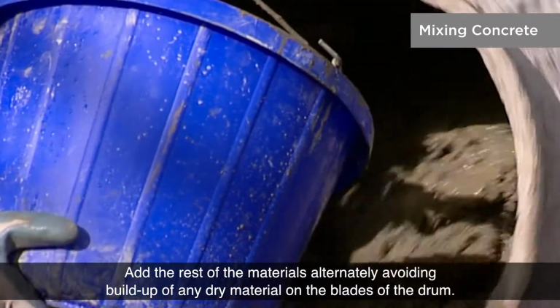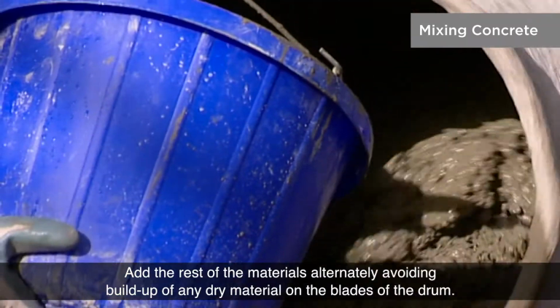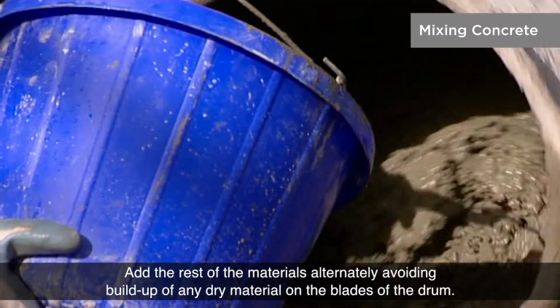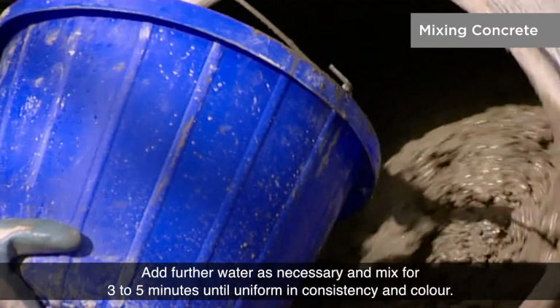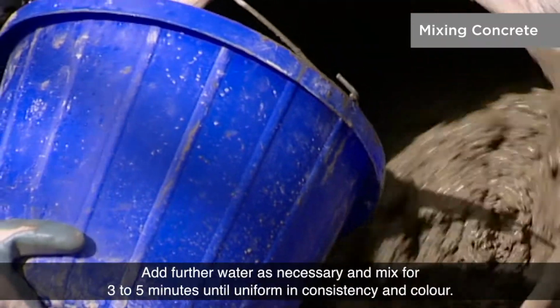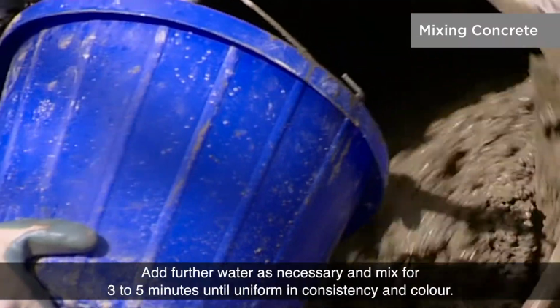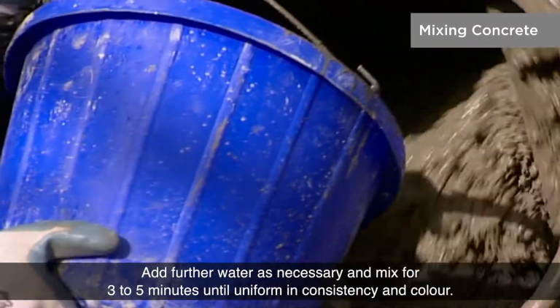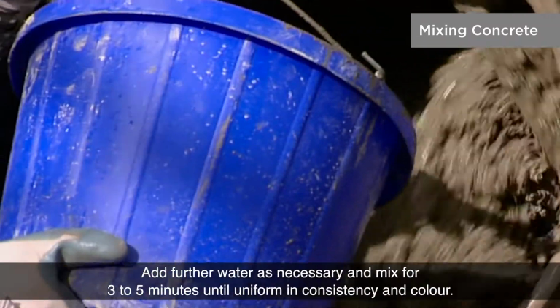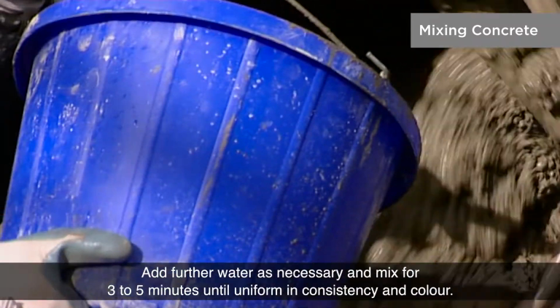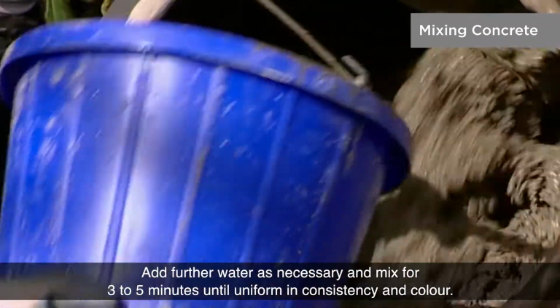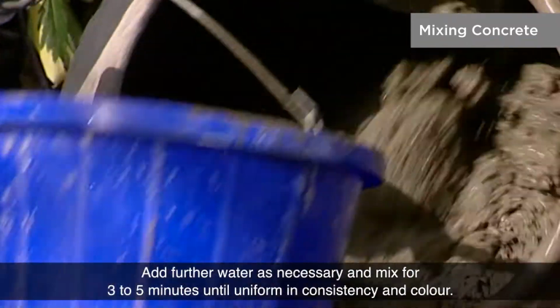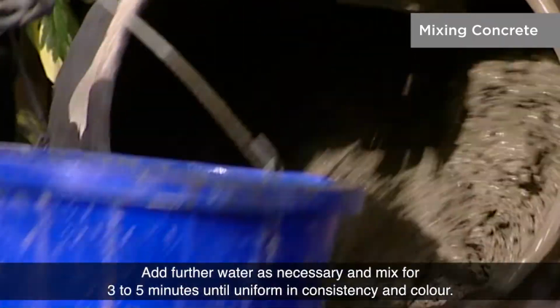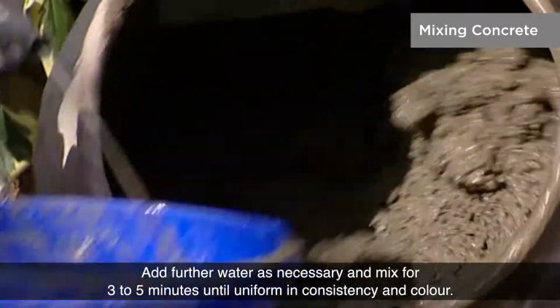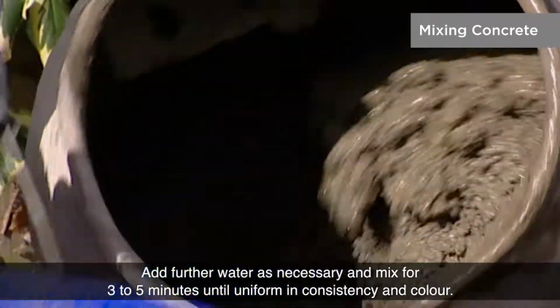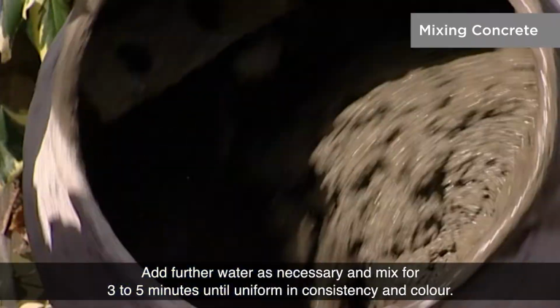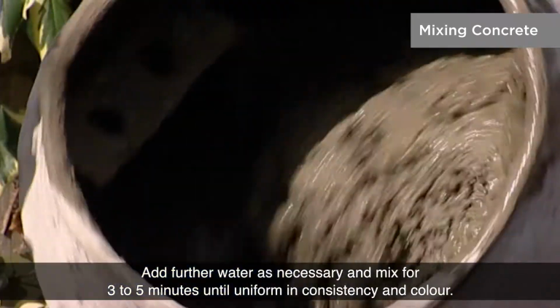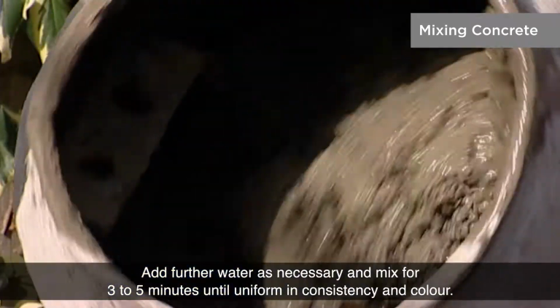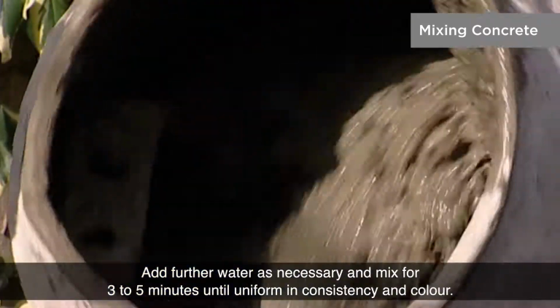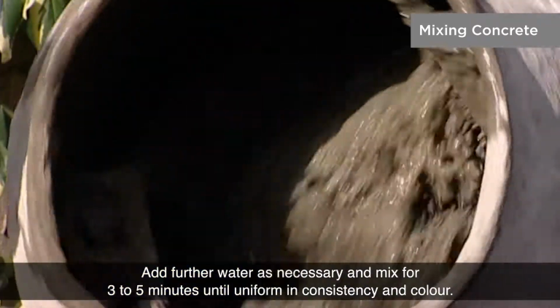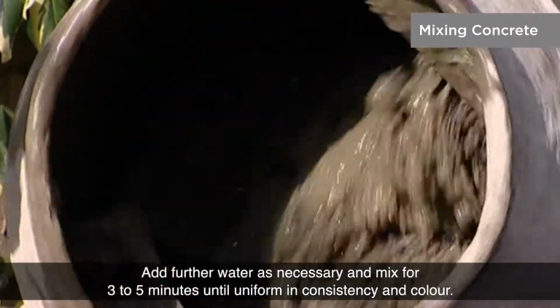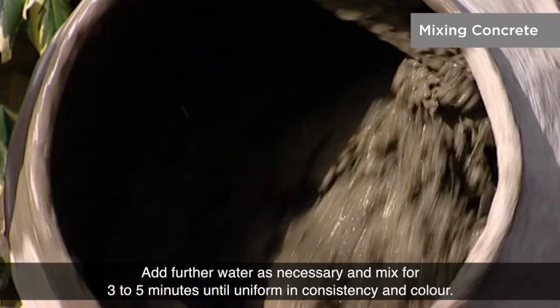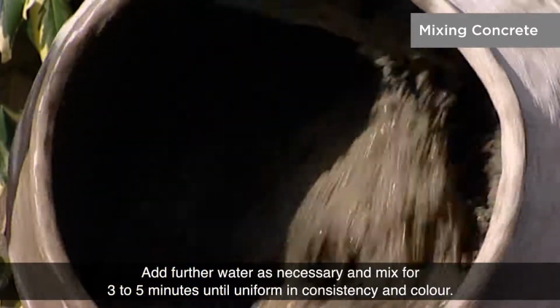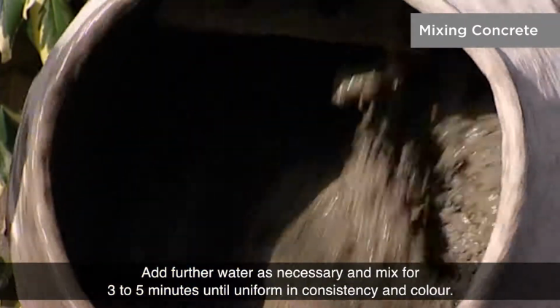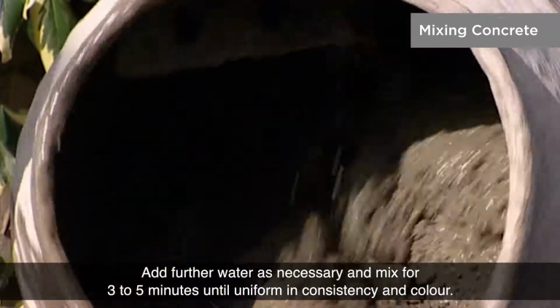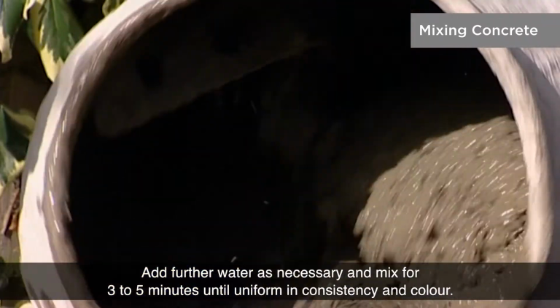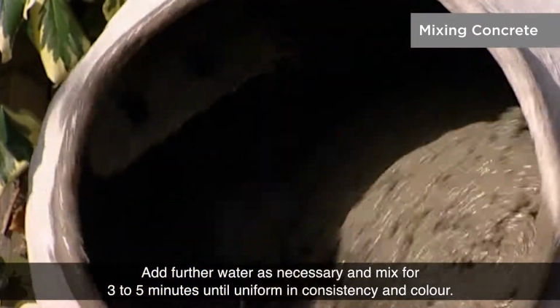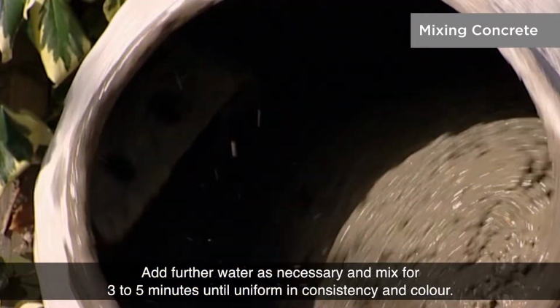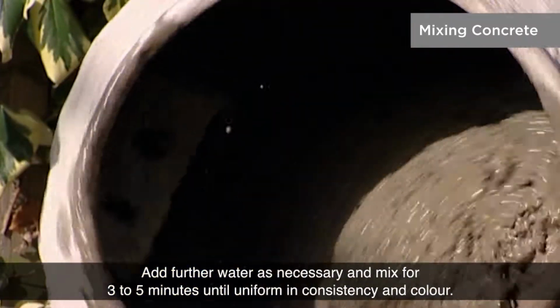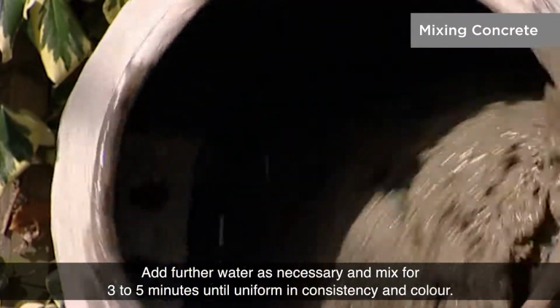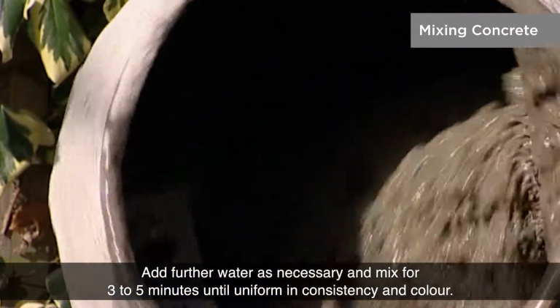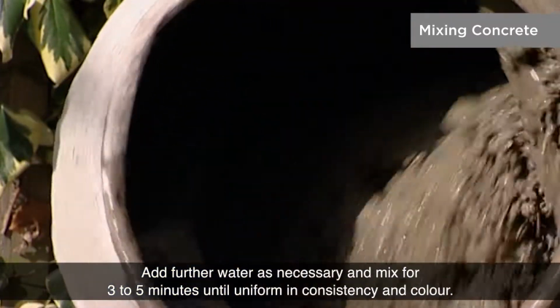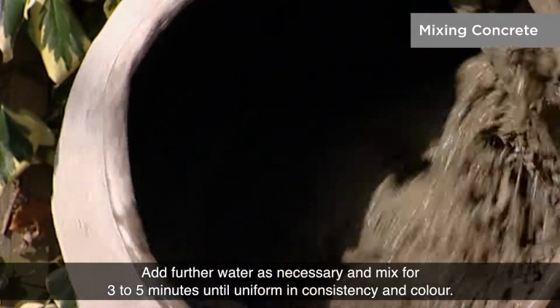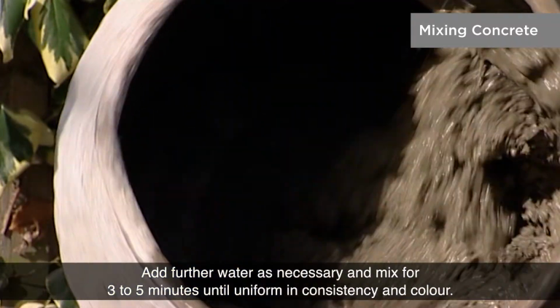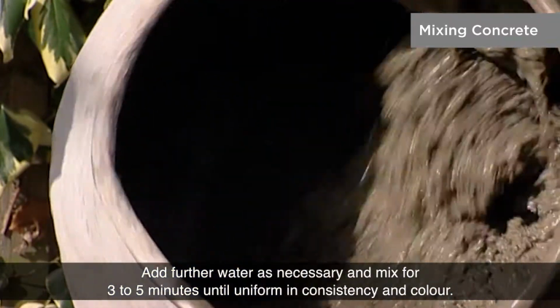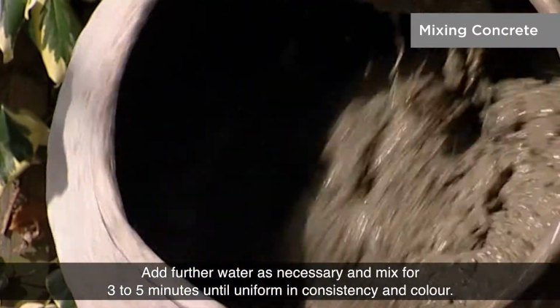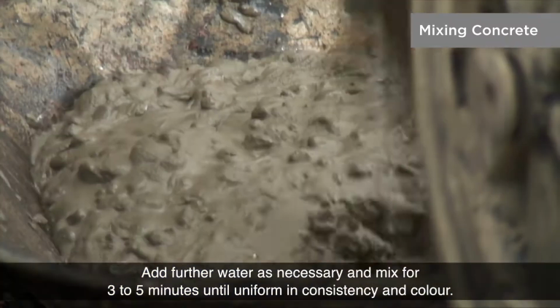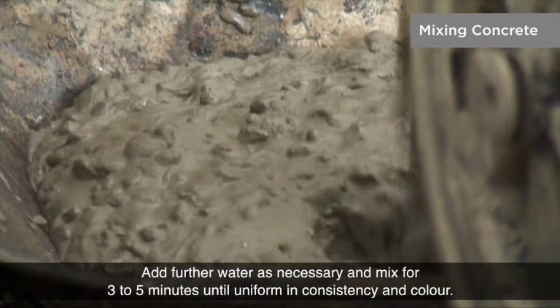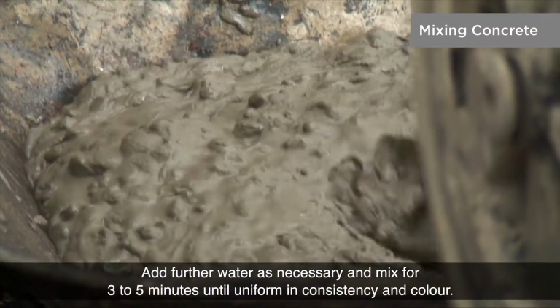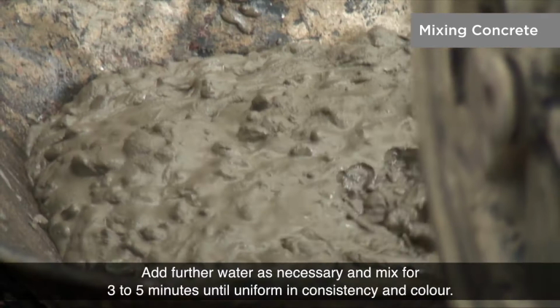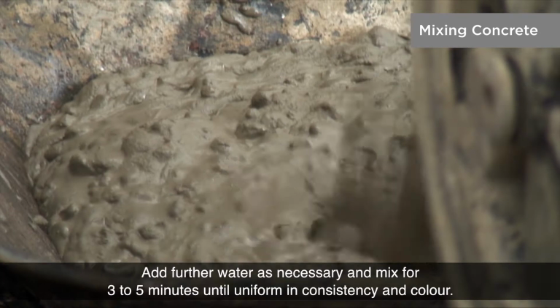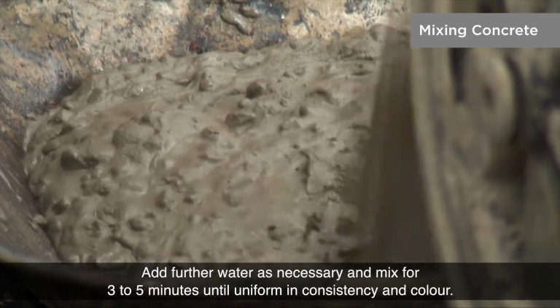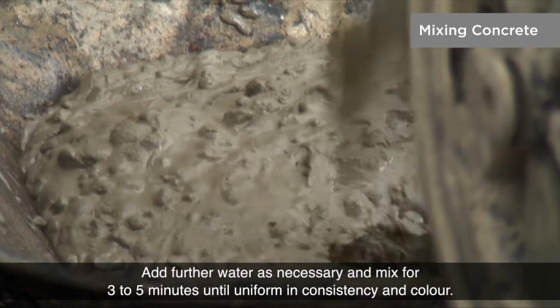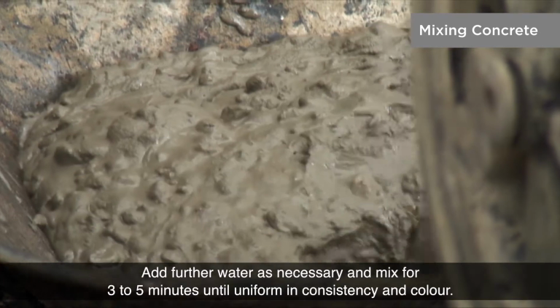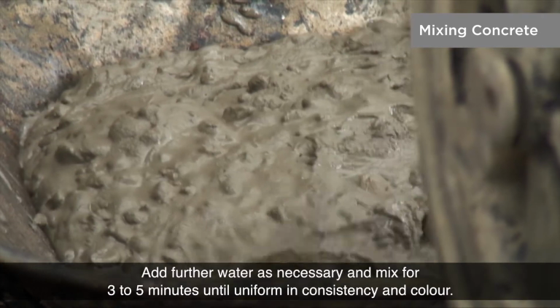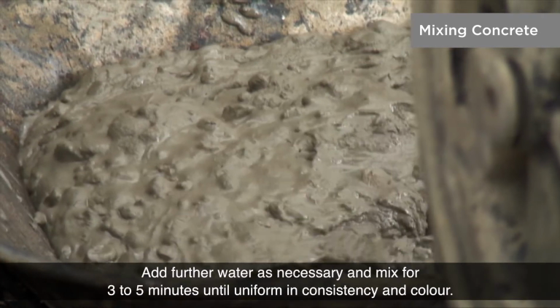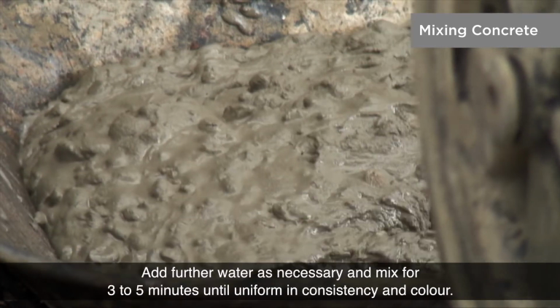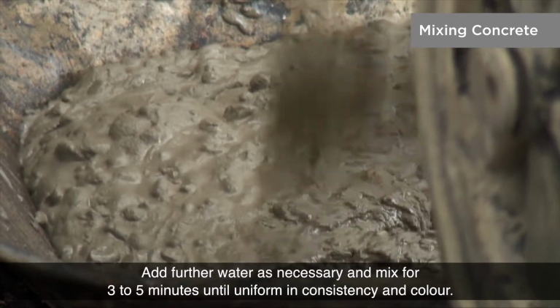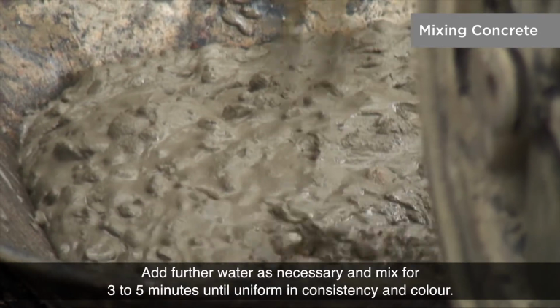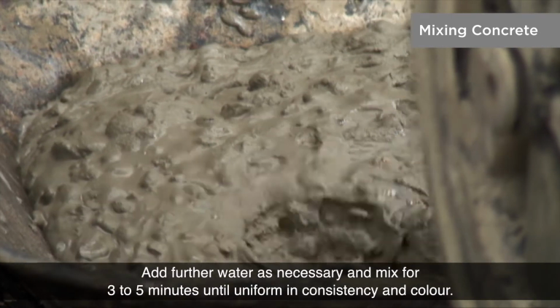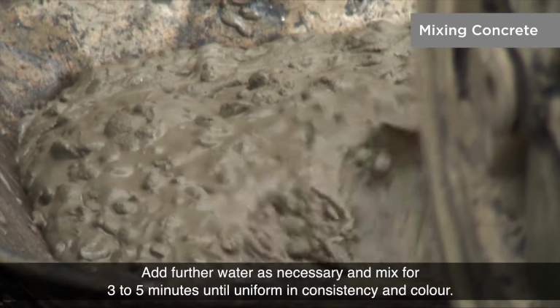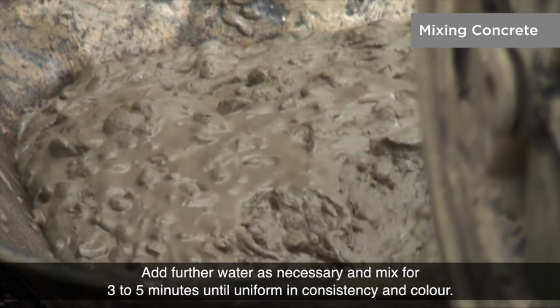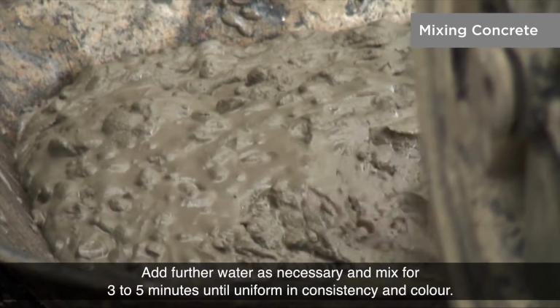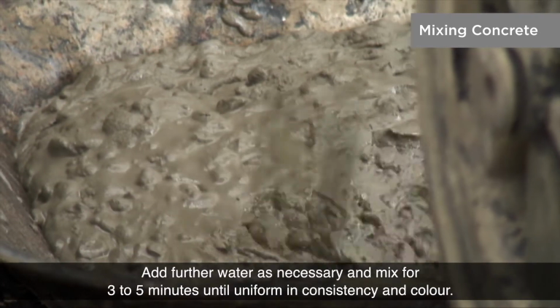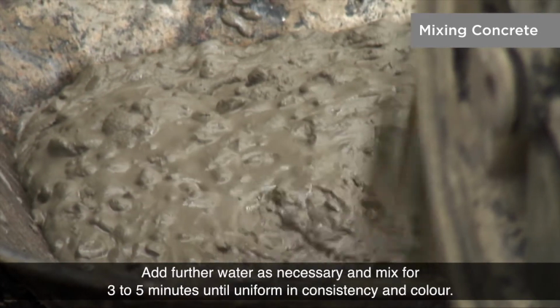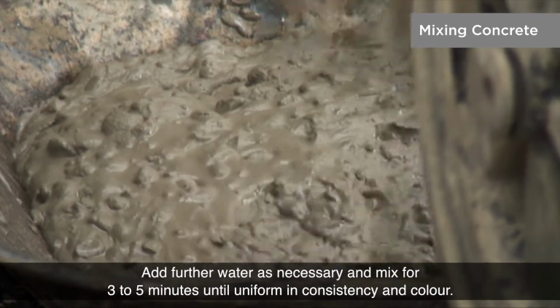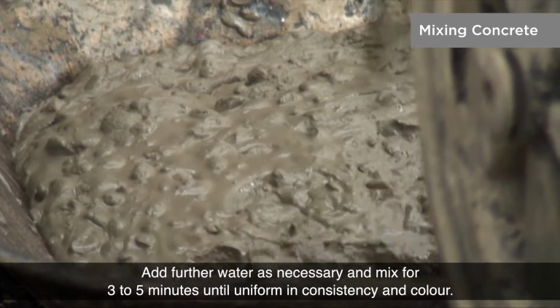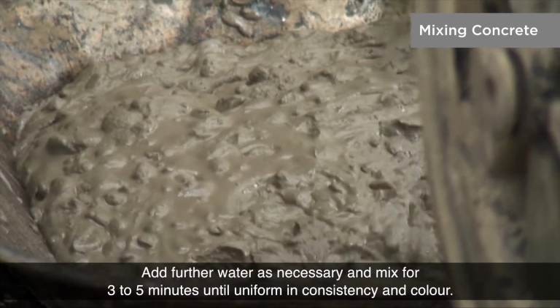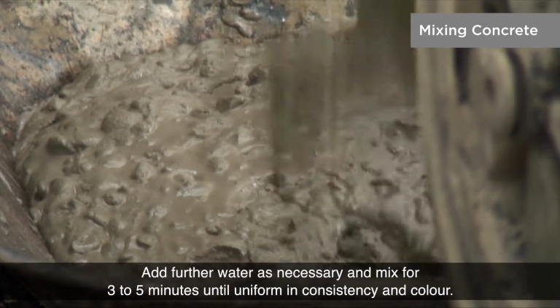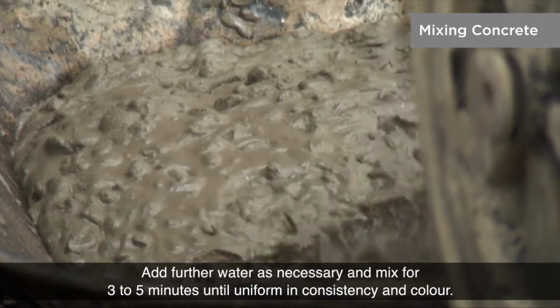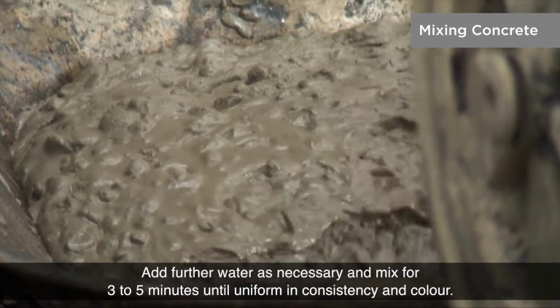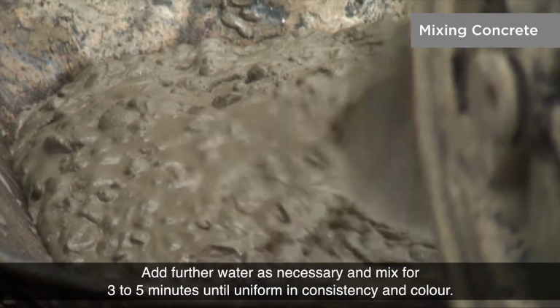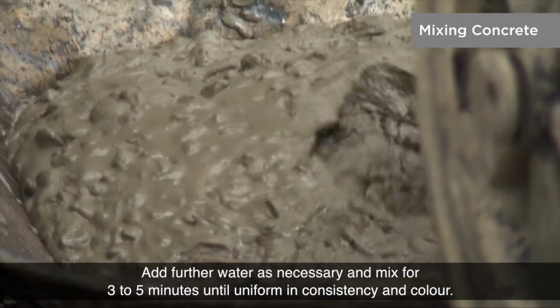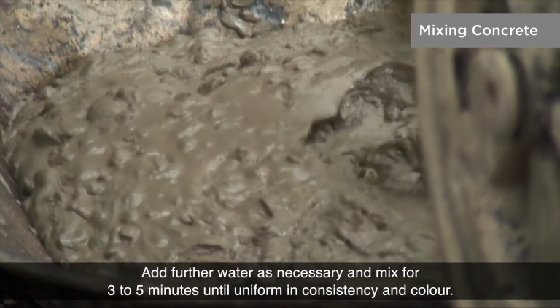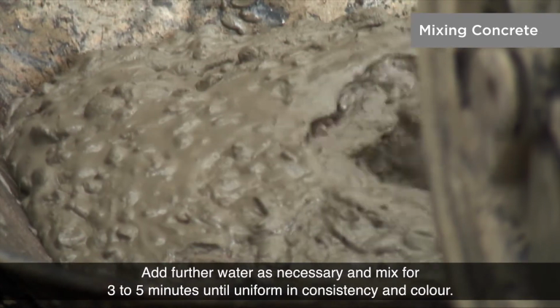Add further water as necessary and mix for 3-5 minutes until uniform in consistency and colour.